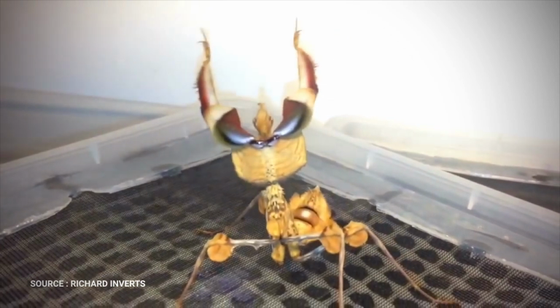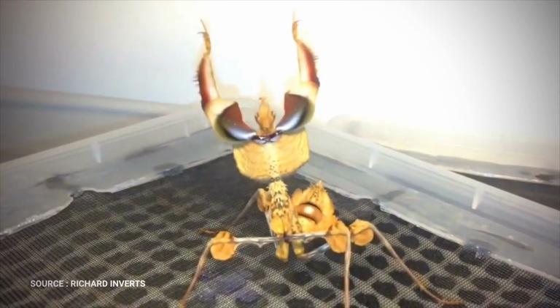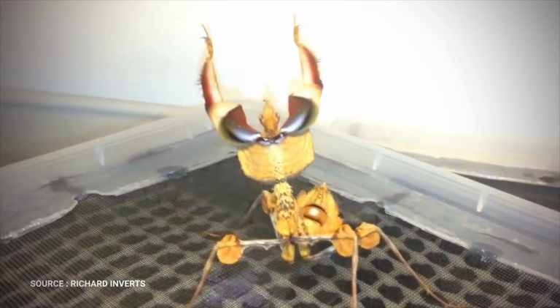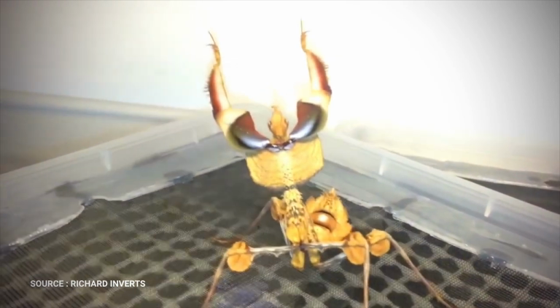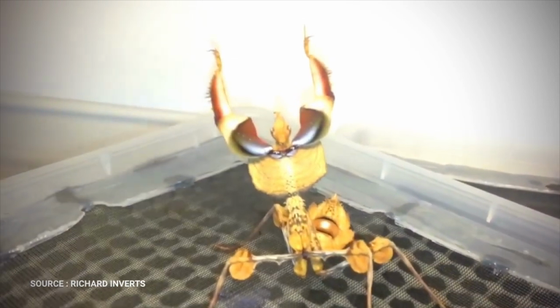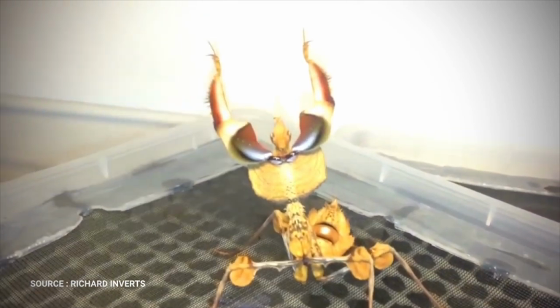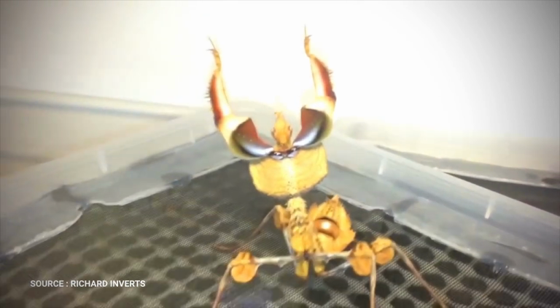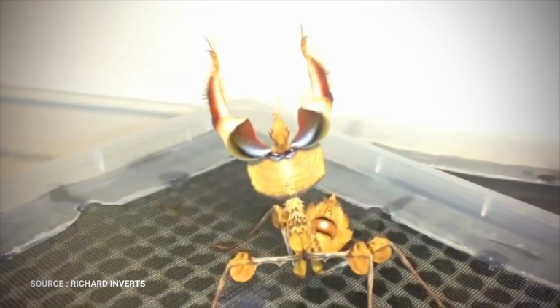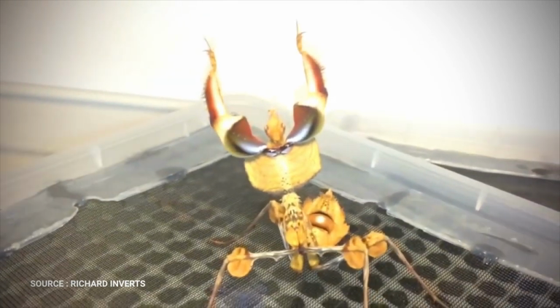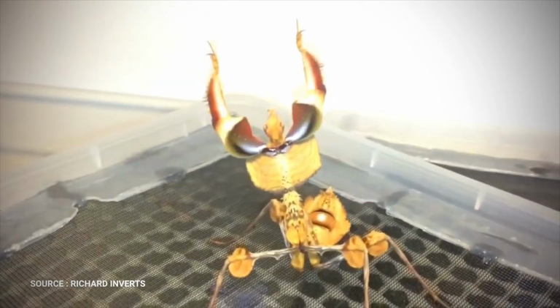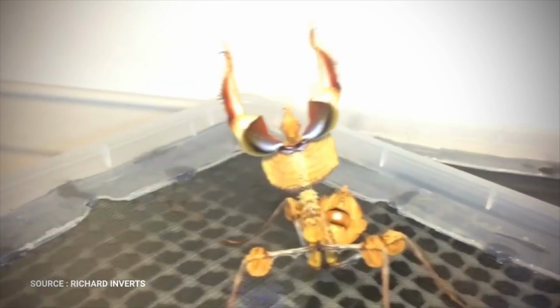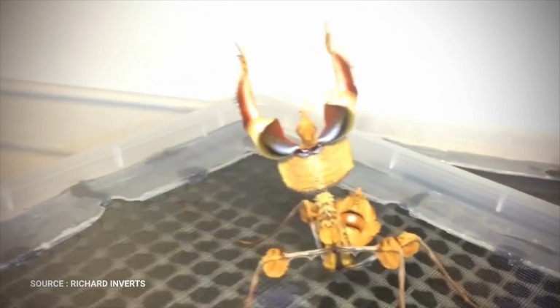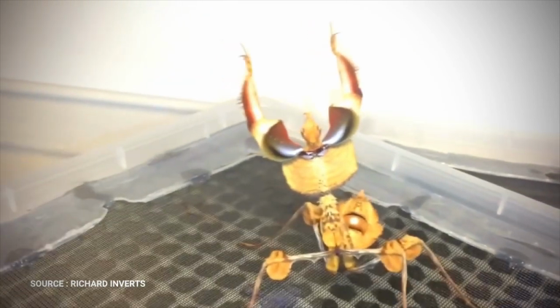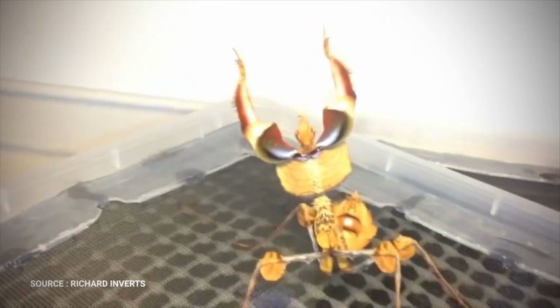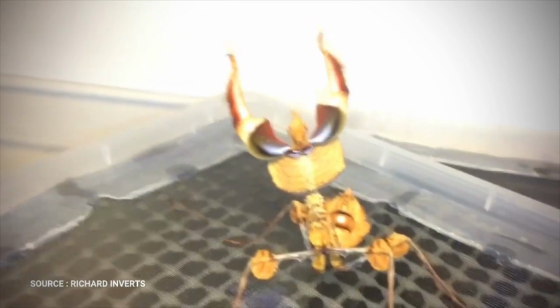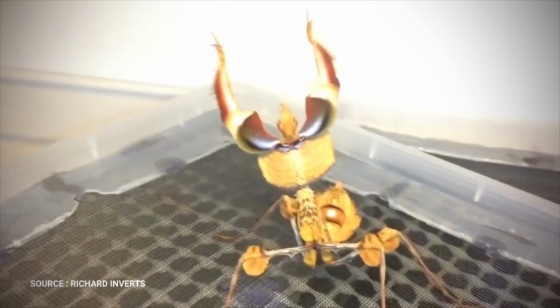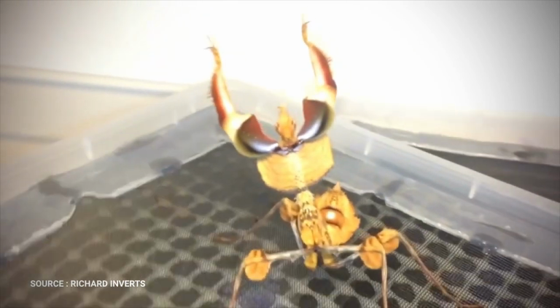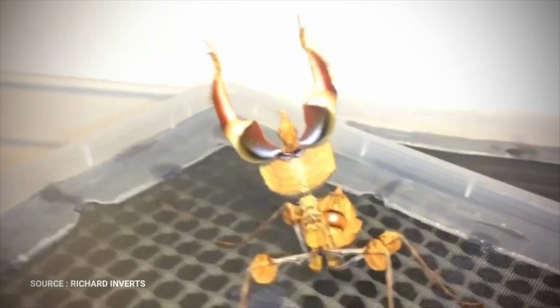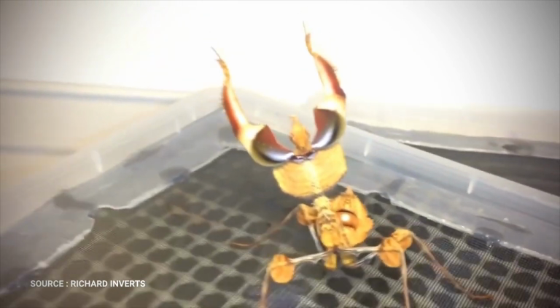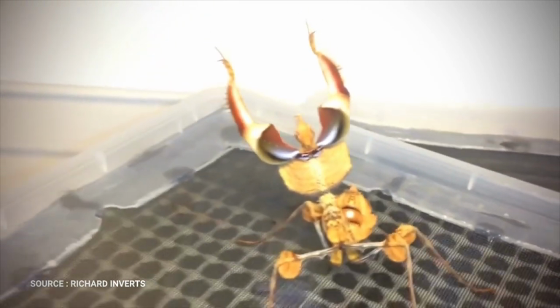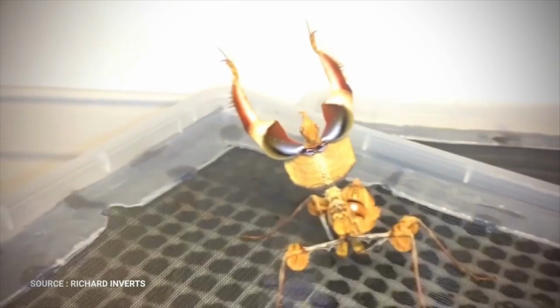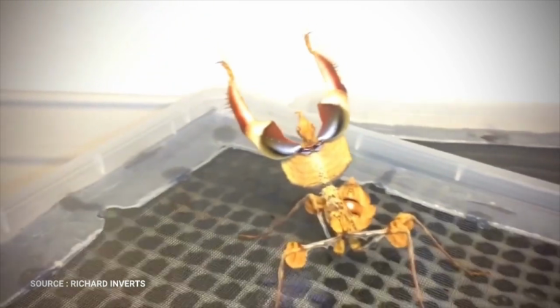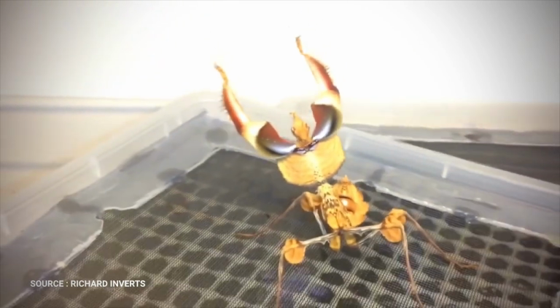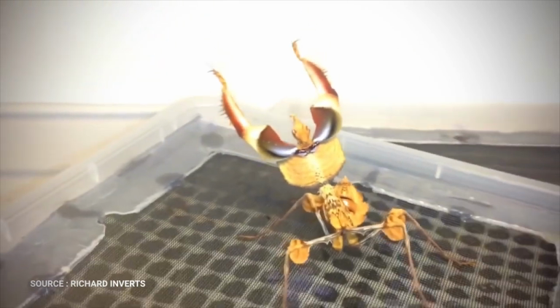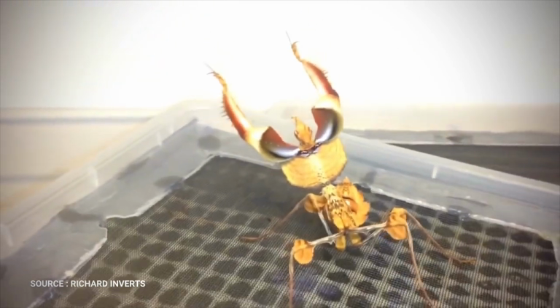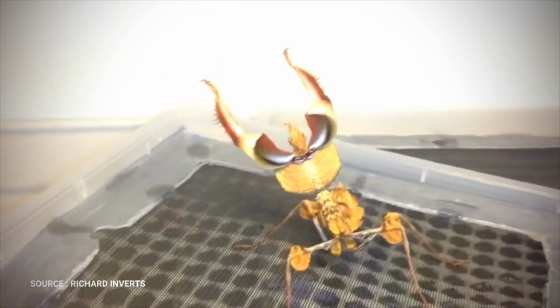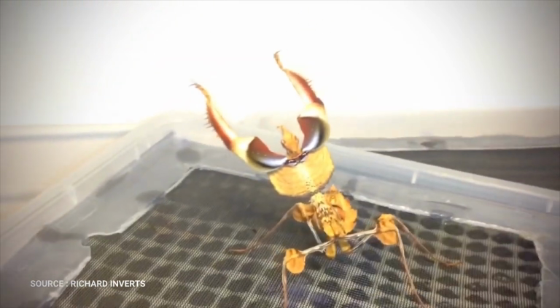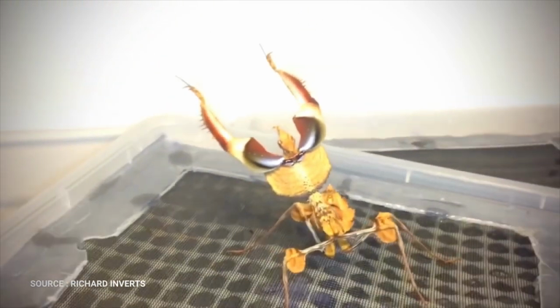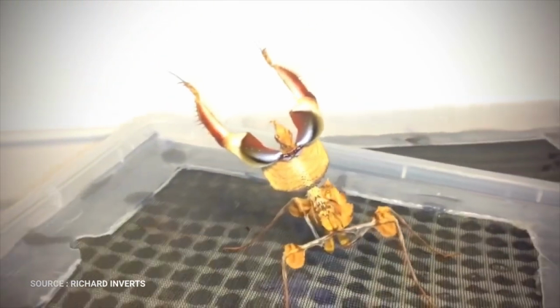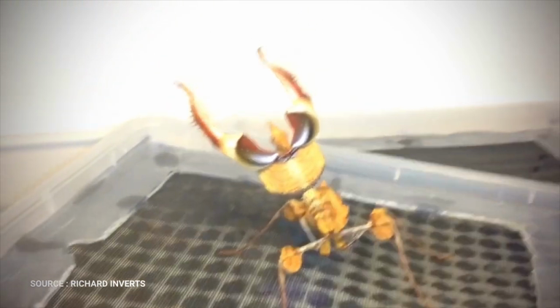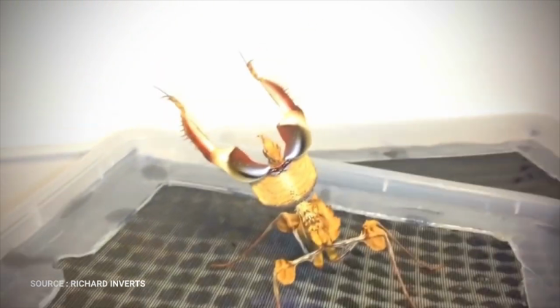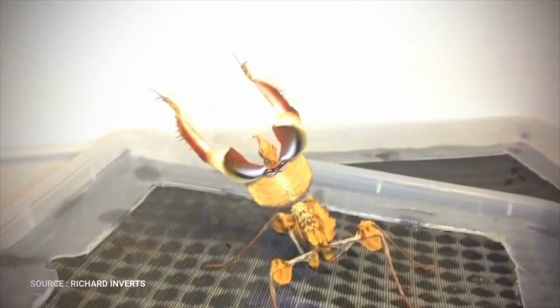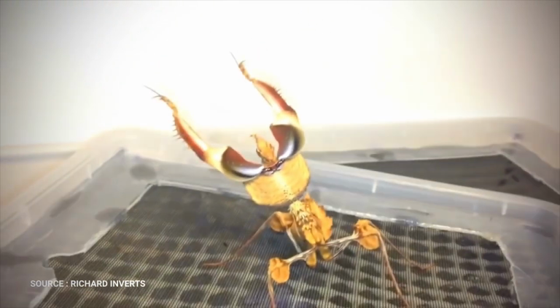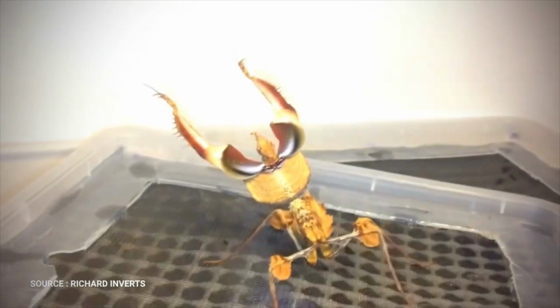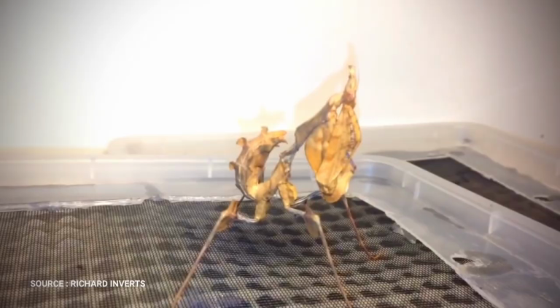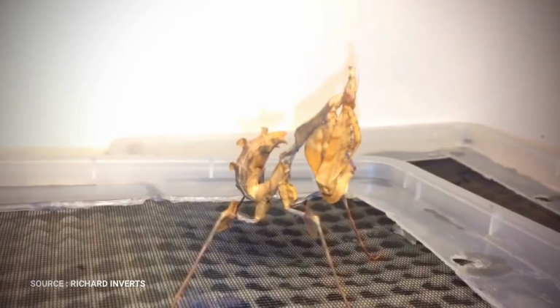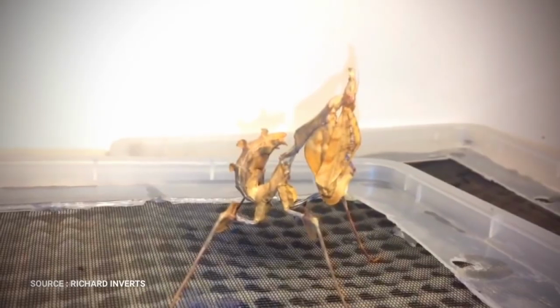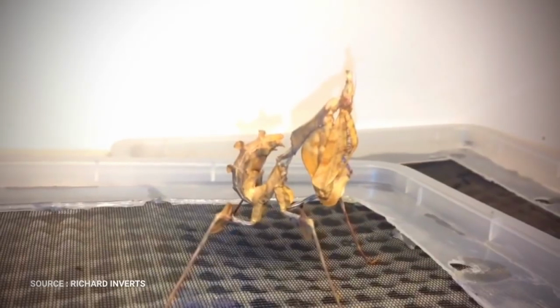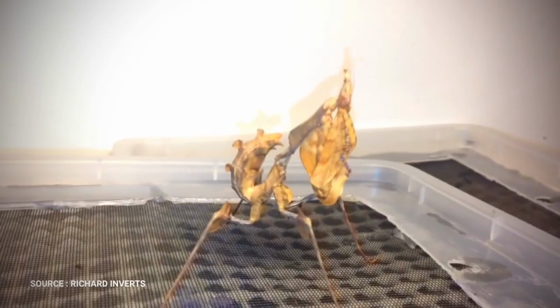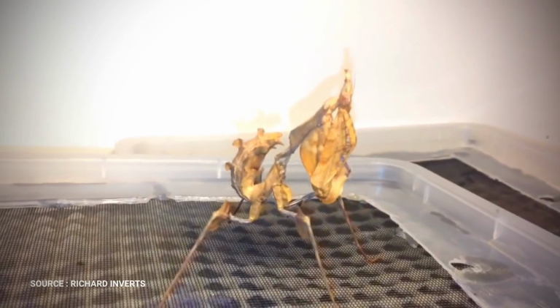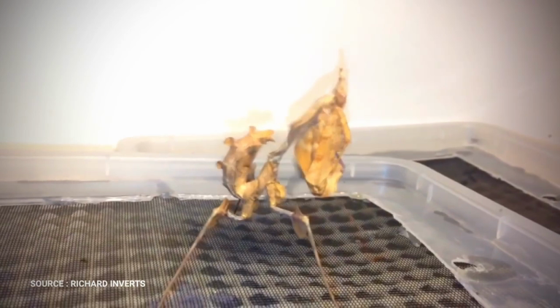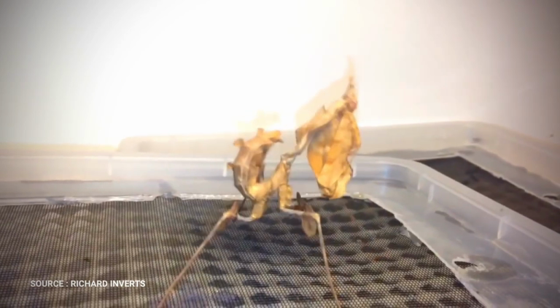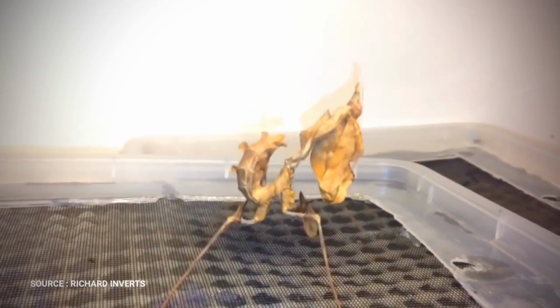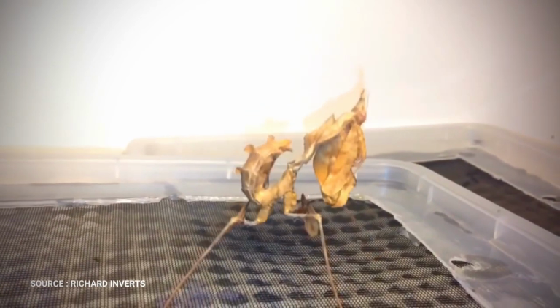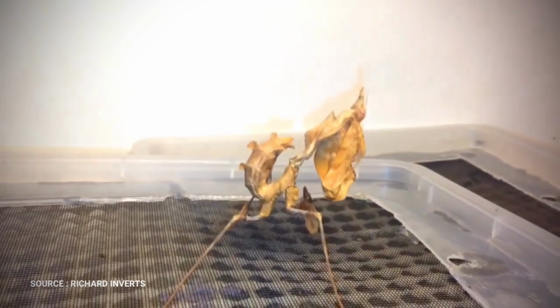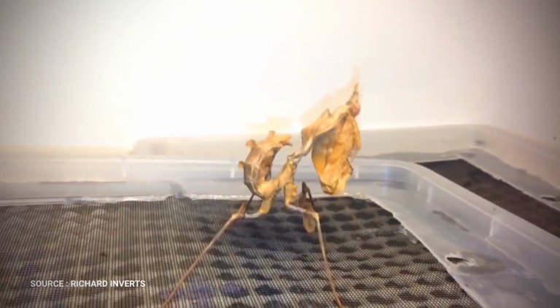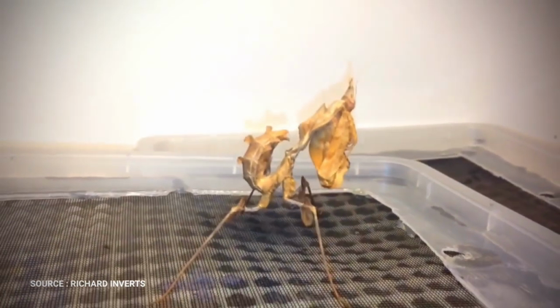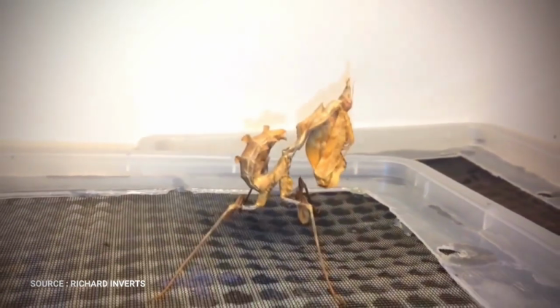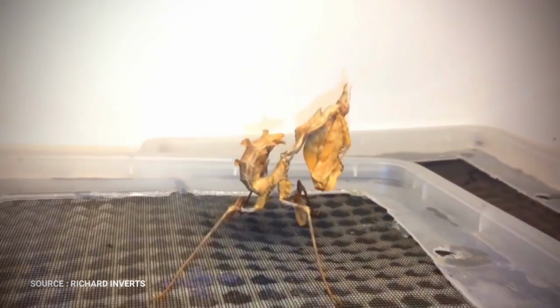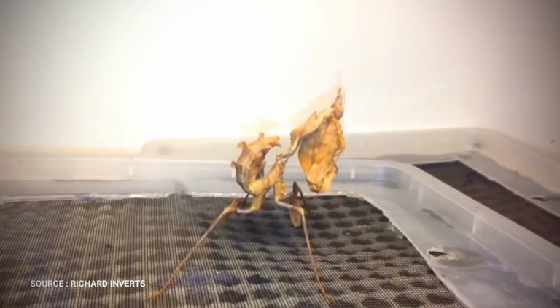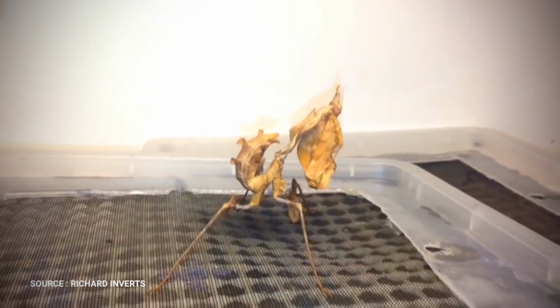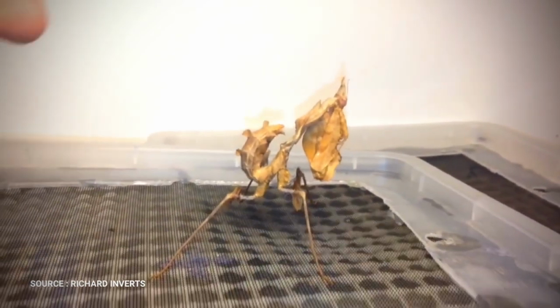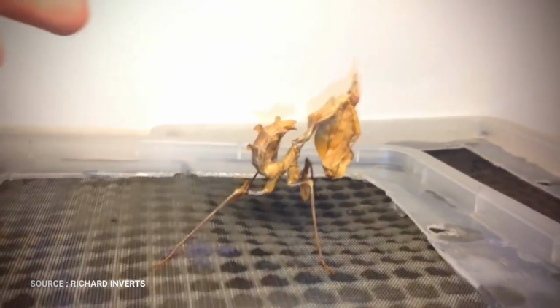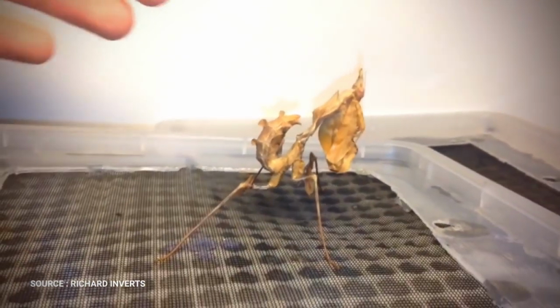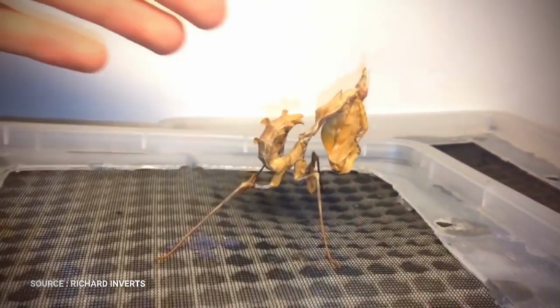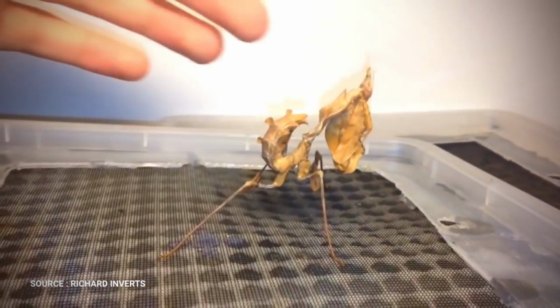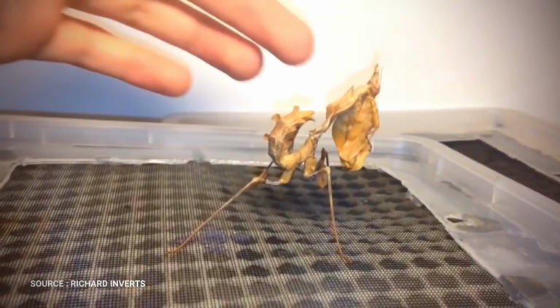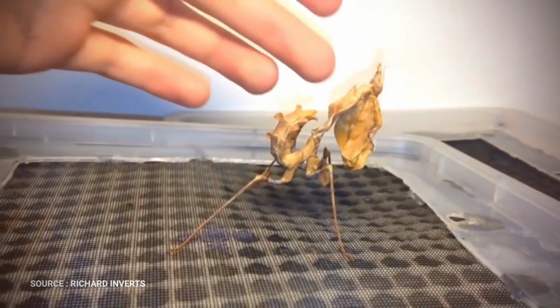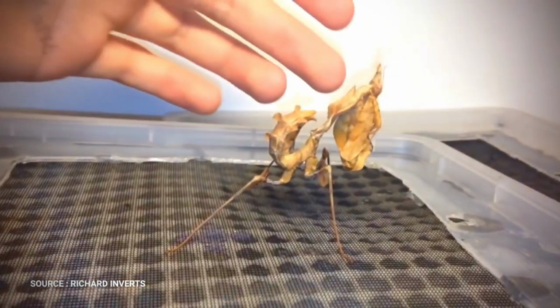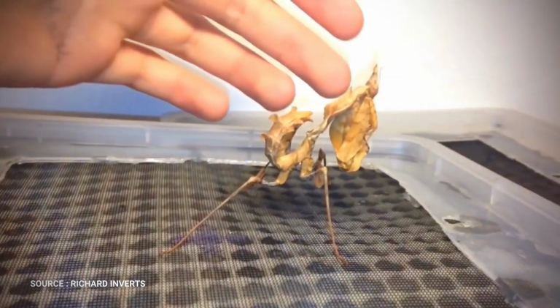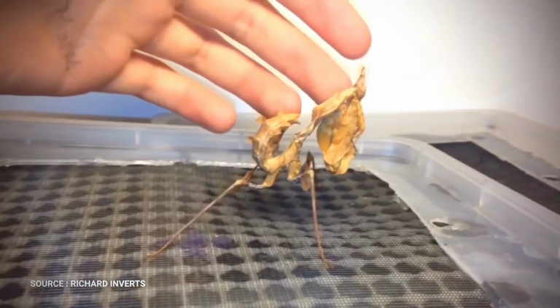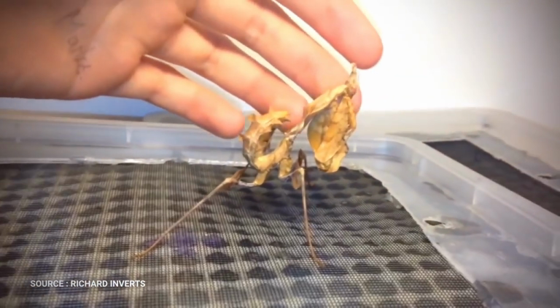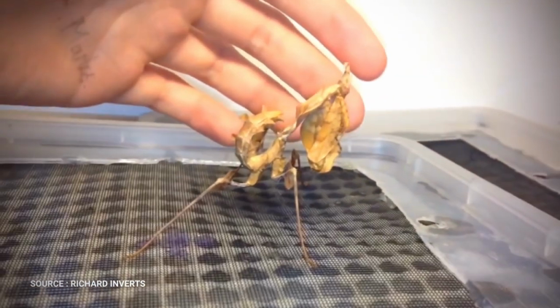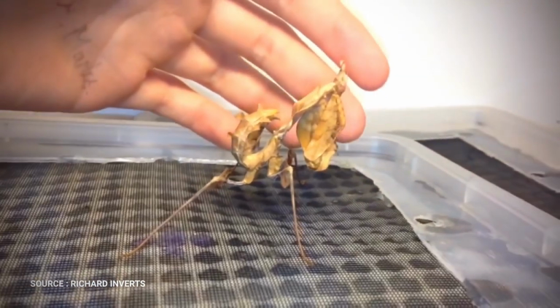Devil's Flower Mantises are popularly sought after as exotic pets. However, they do not thrive in captivity and are quite expensive.